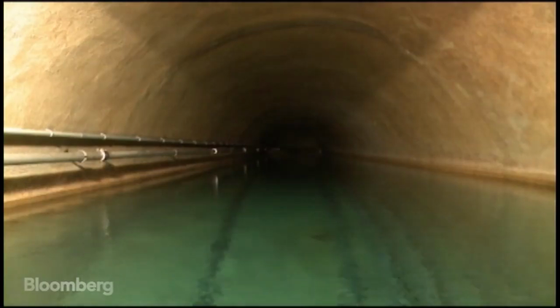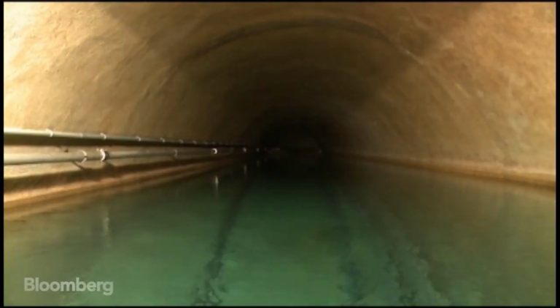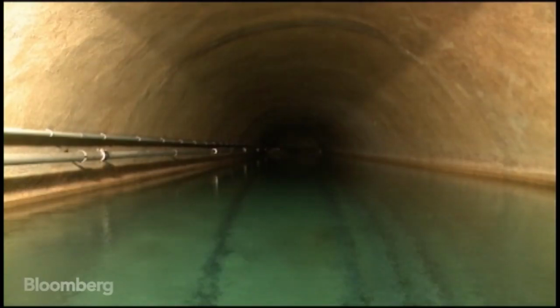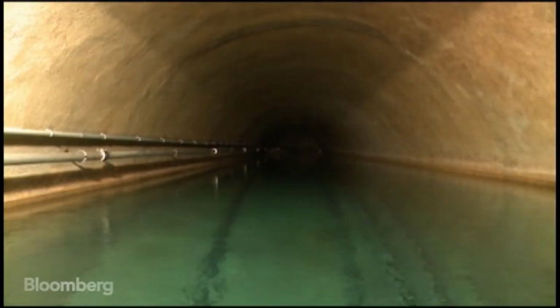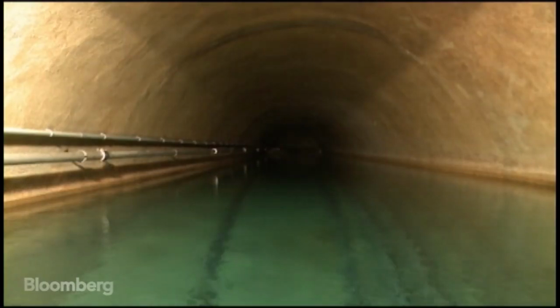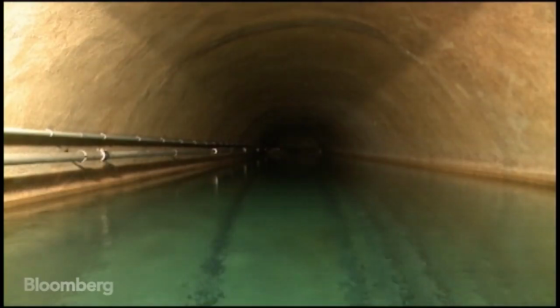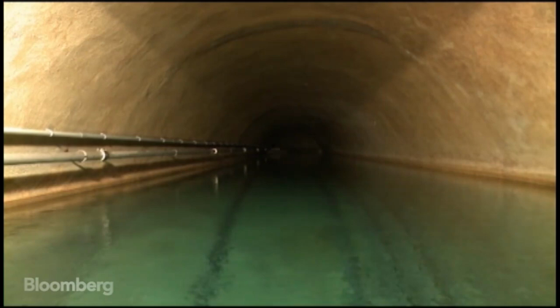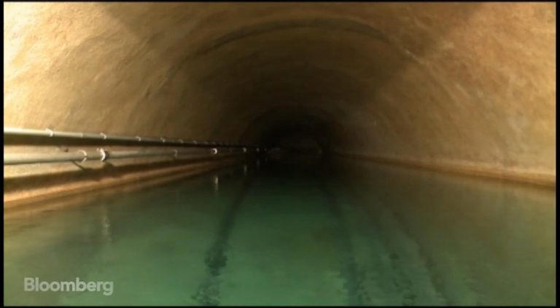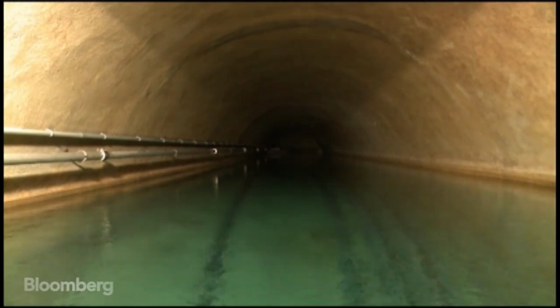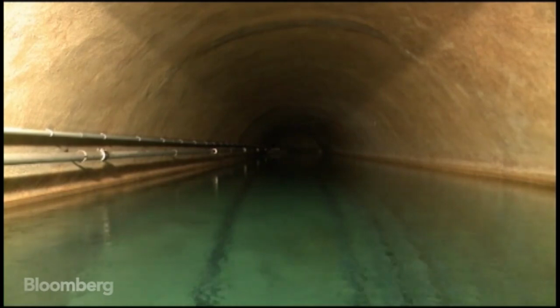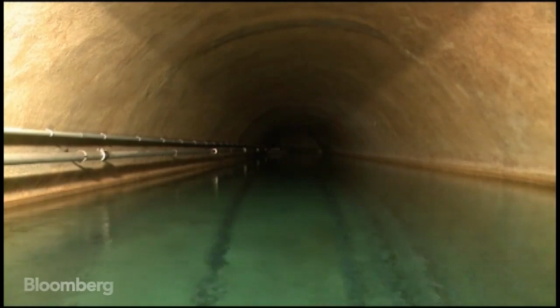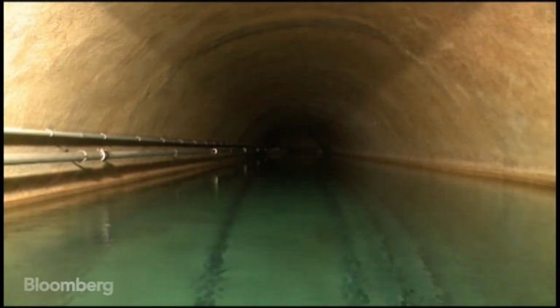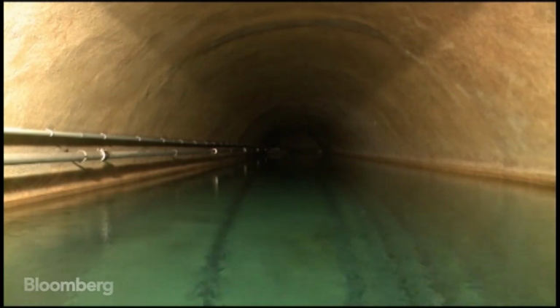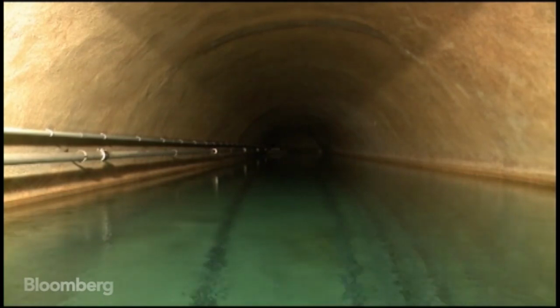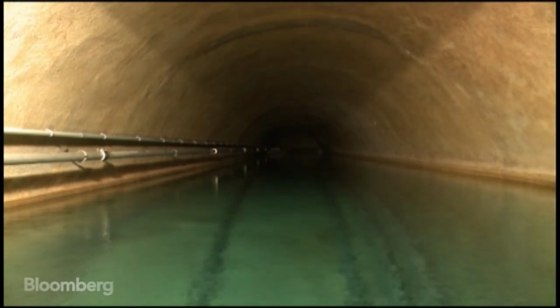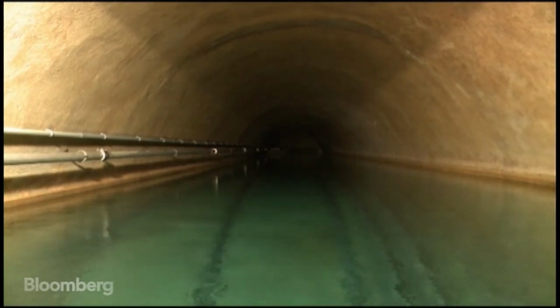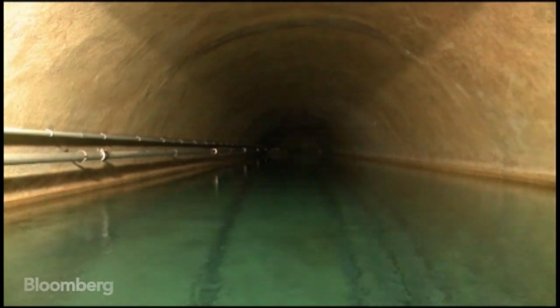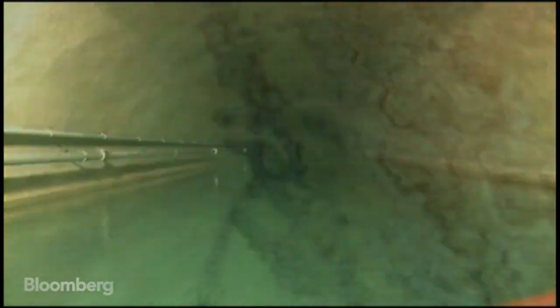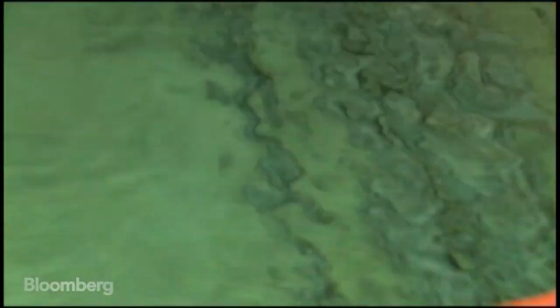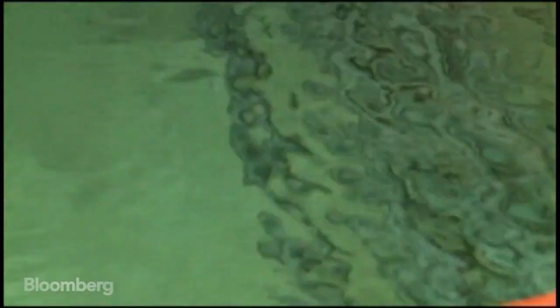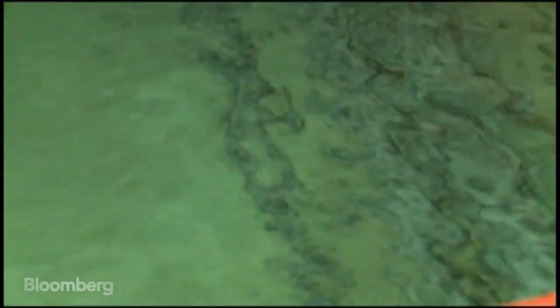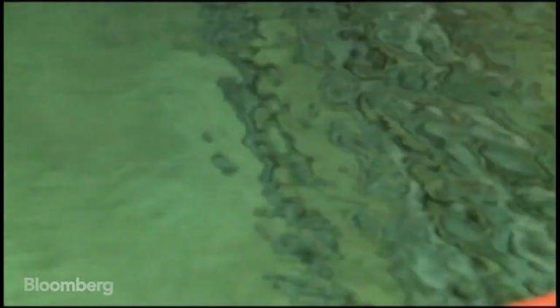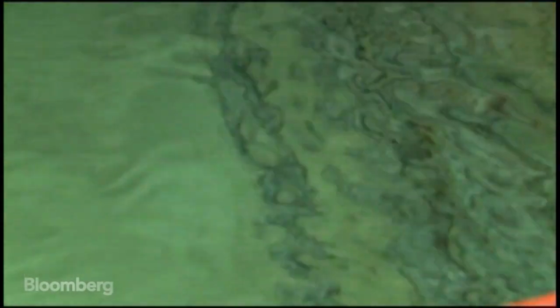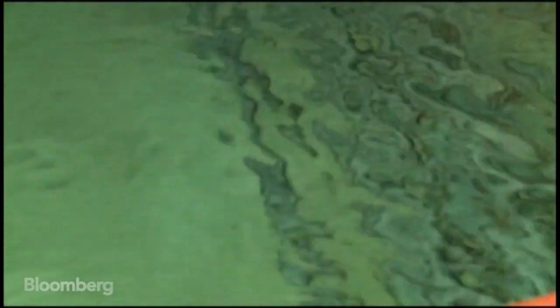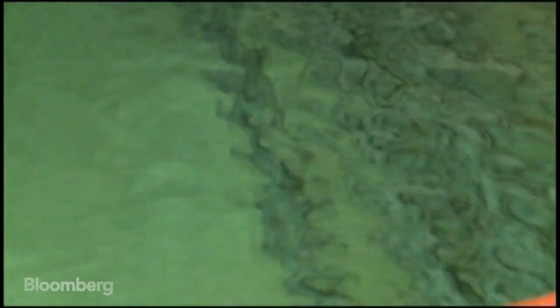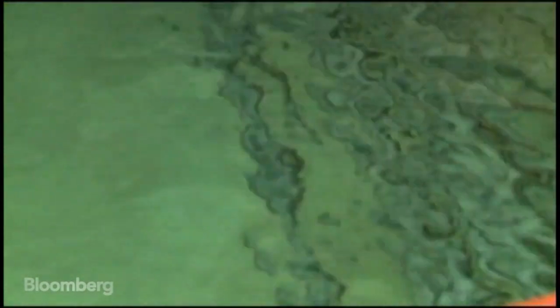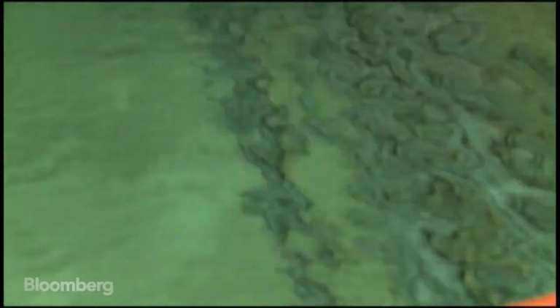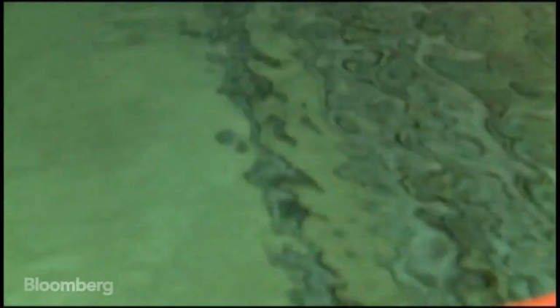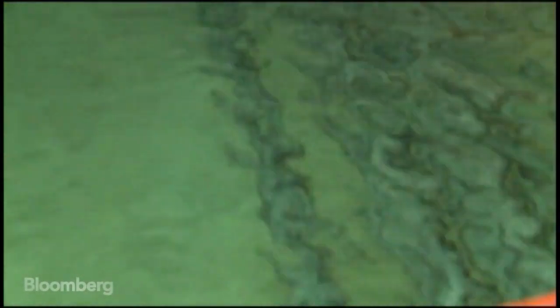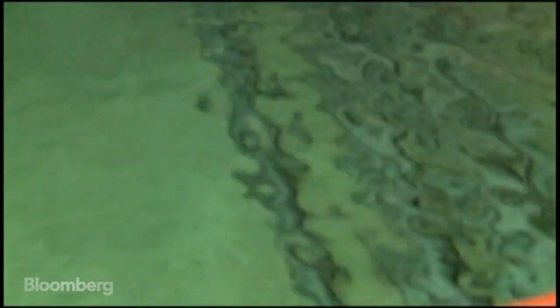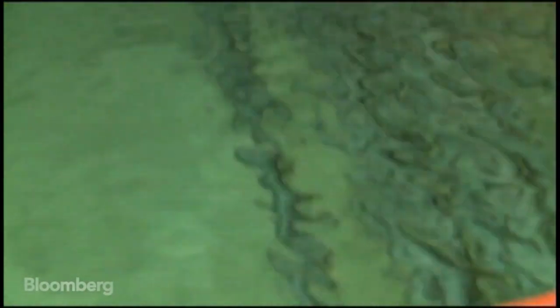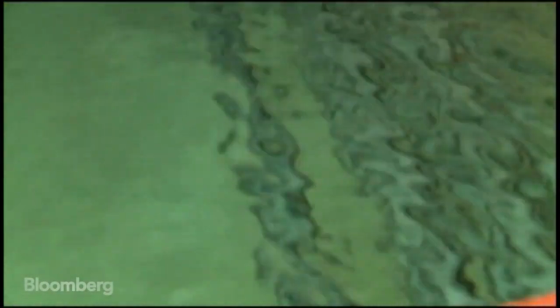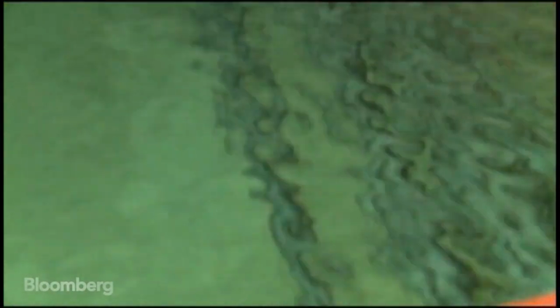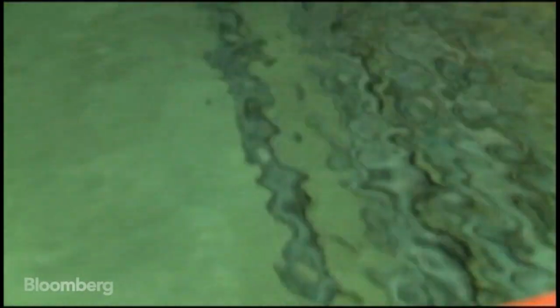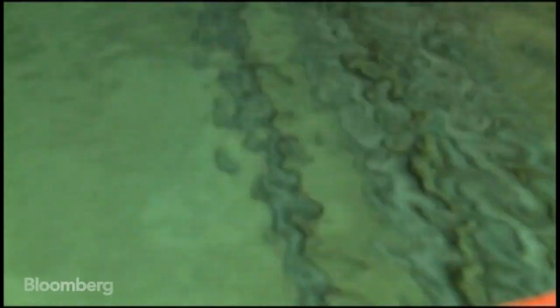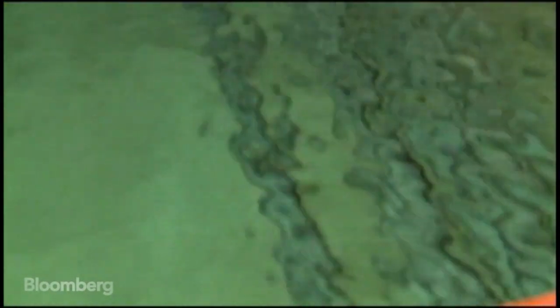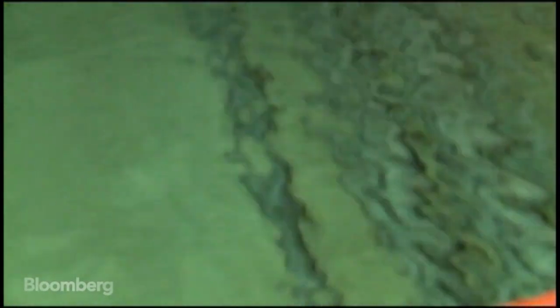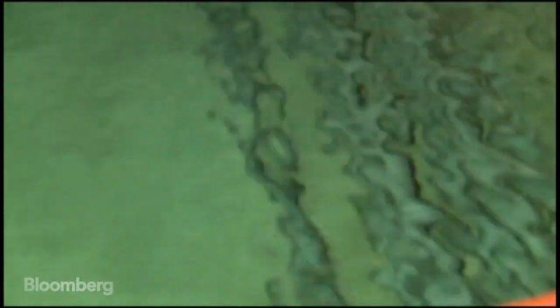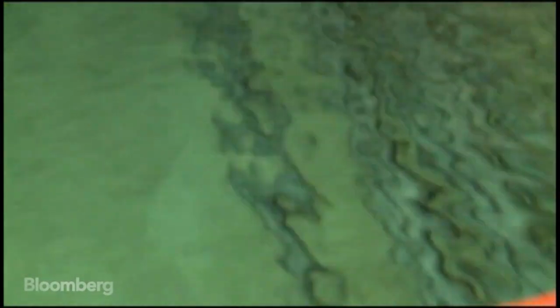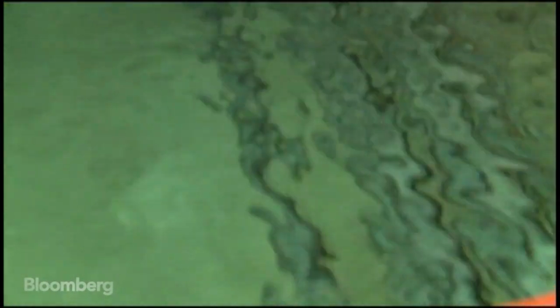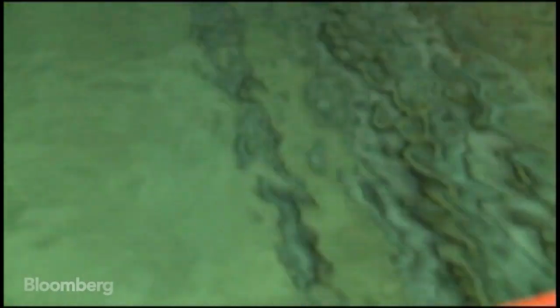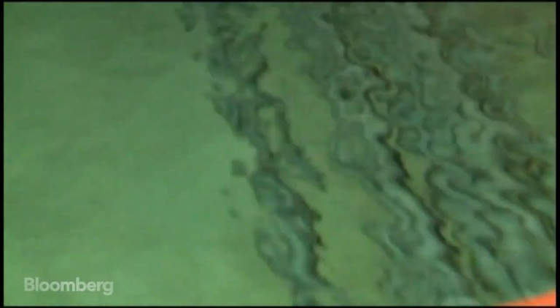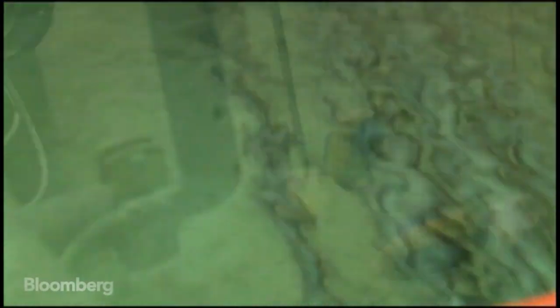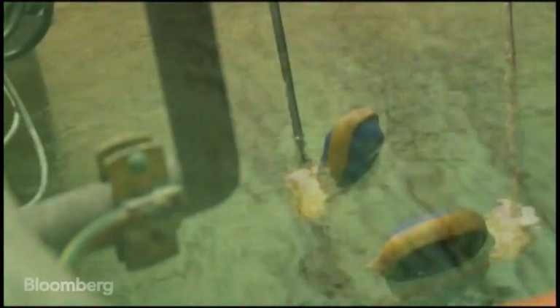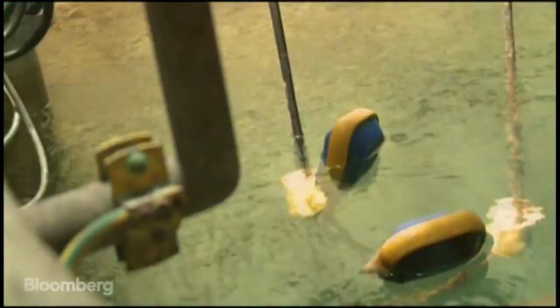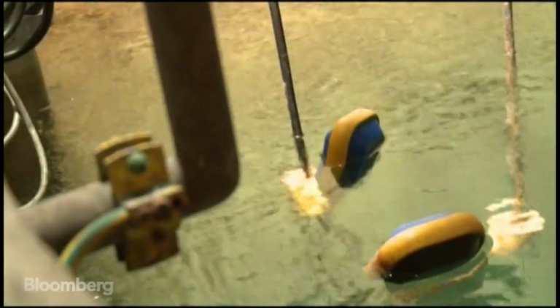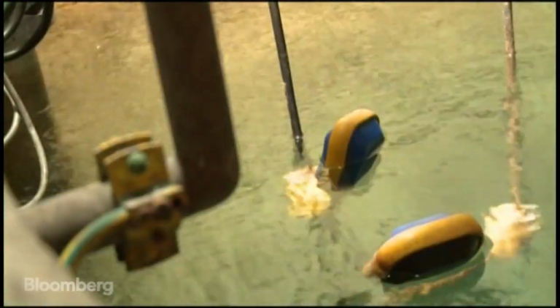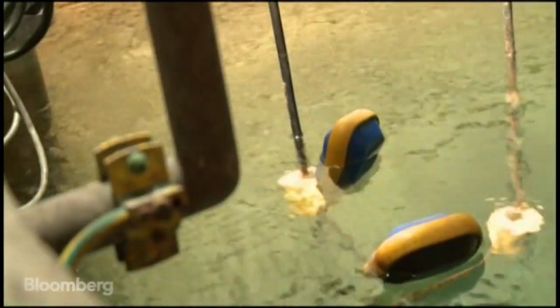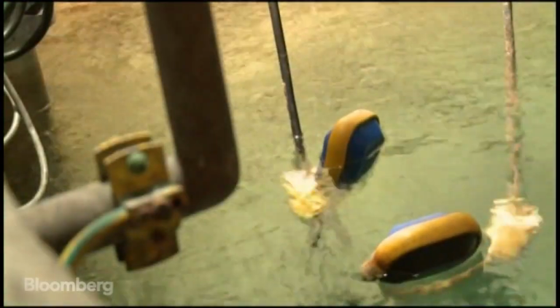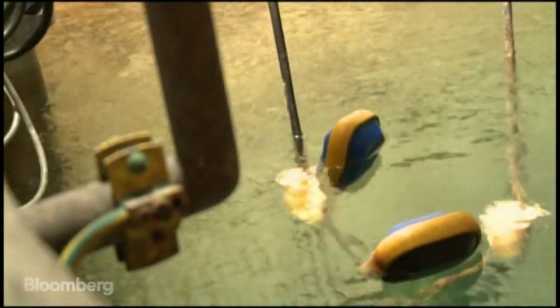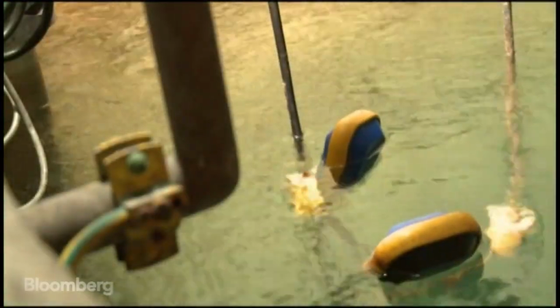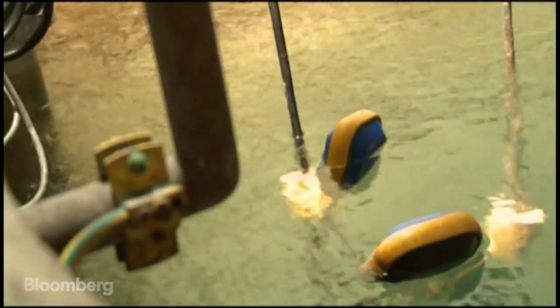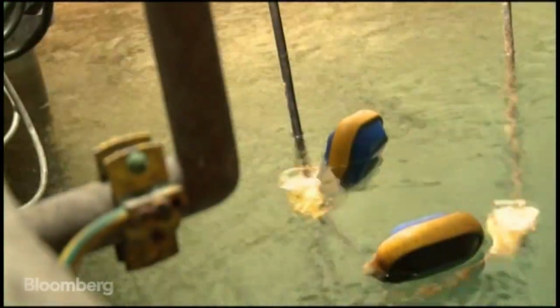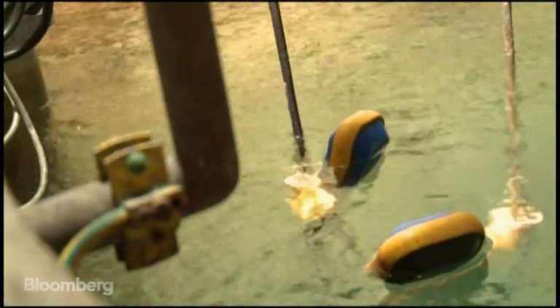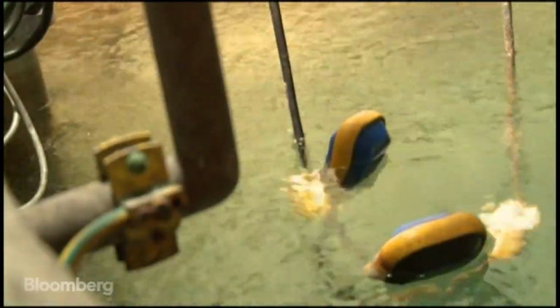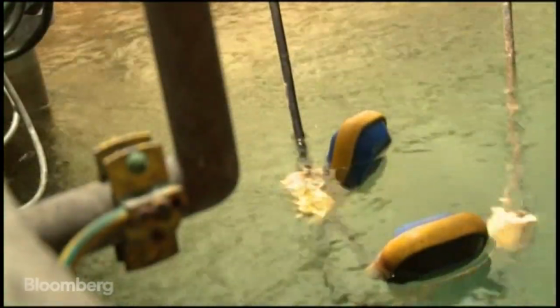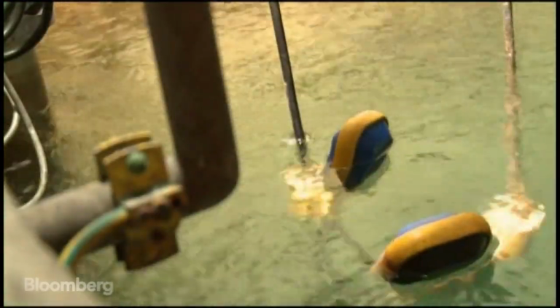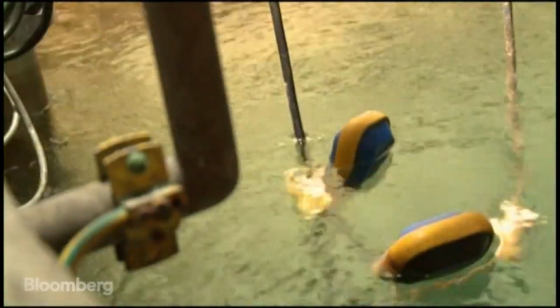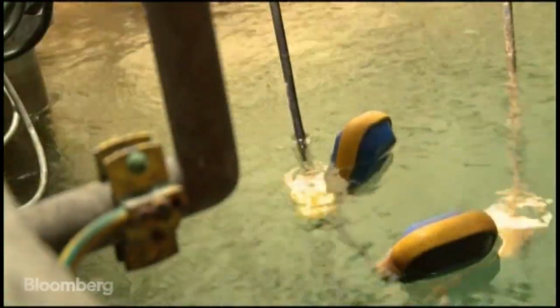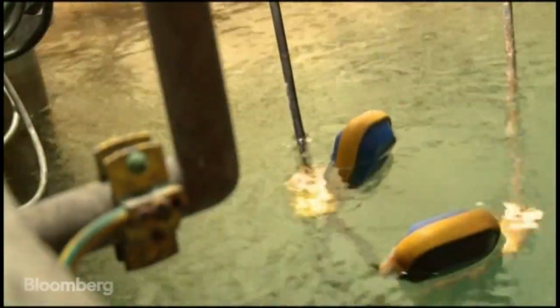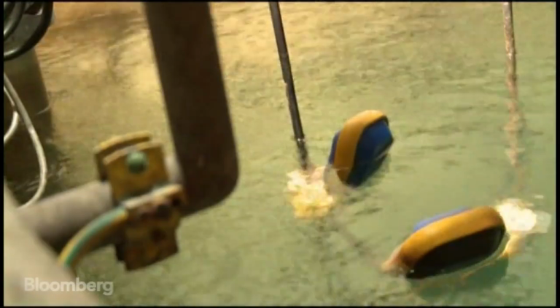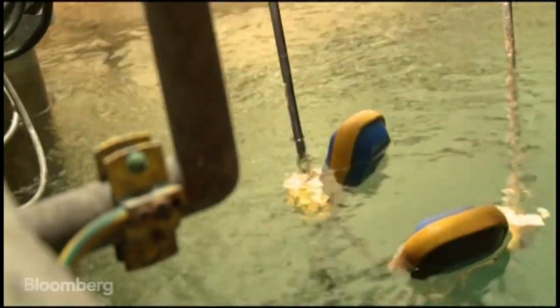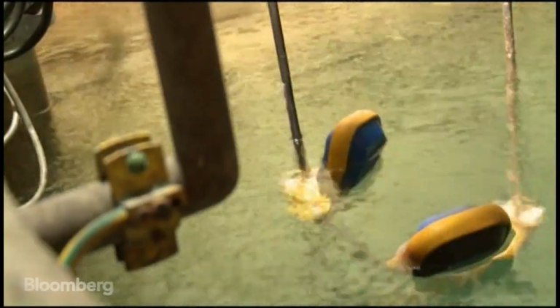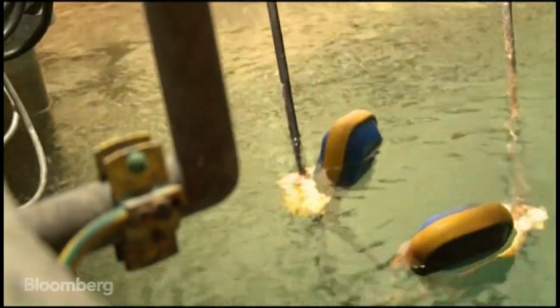Reservoirs of mountain water, pure enough to drink, help cool the servers, lowering the electric bill.